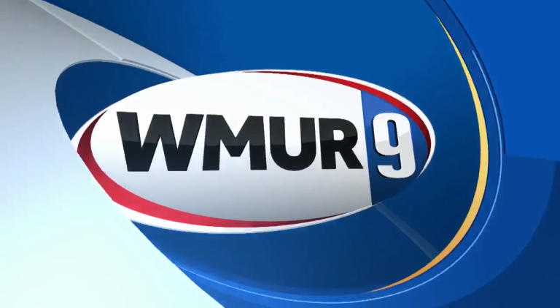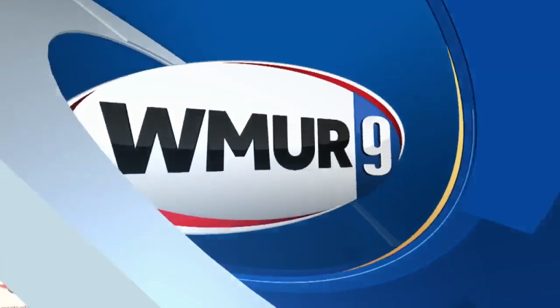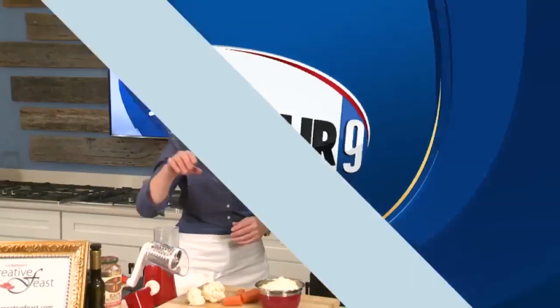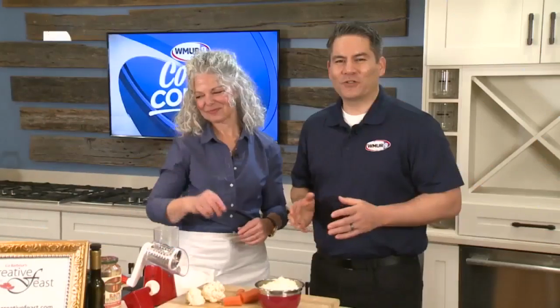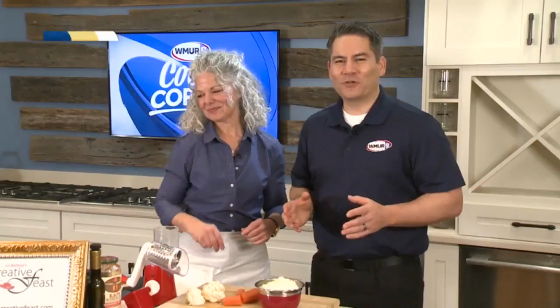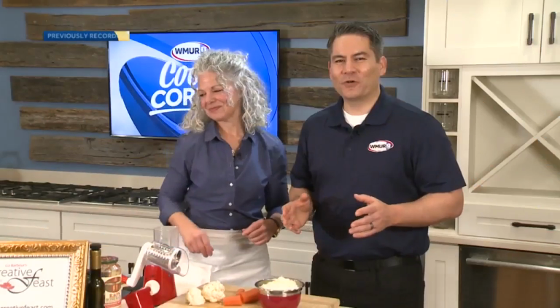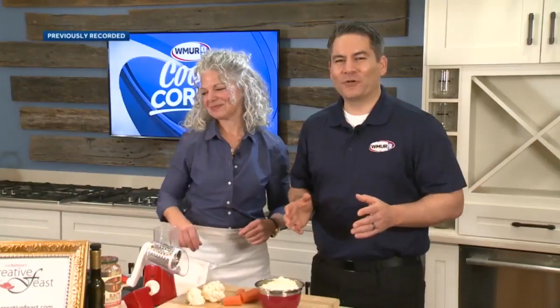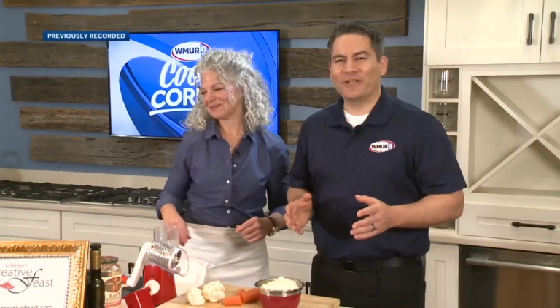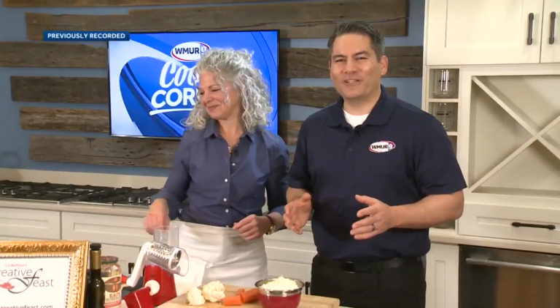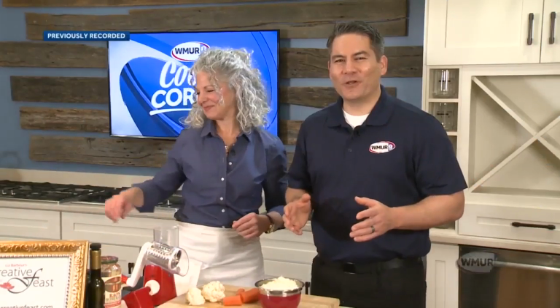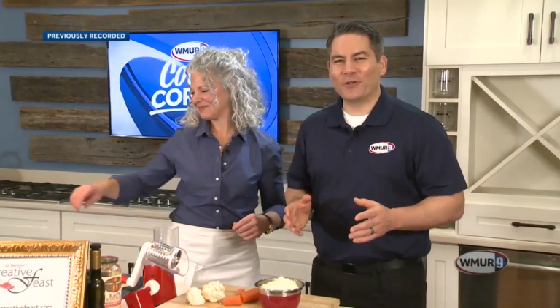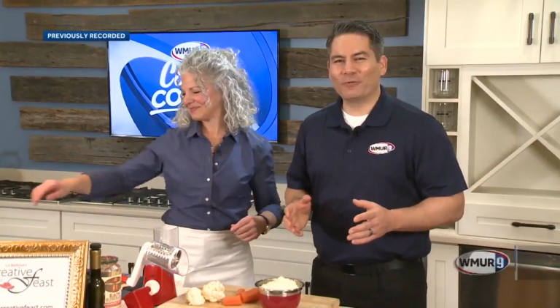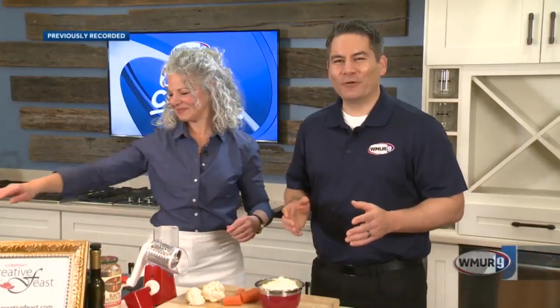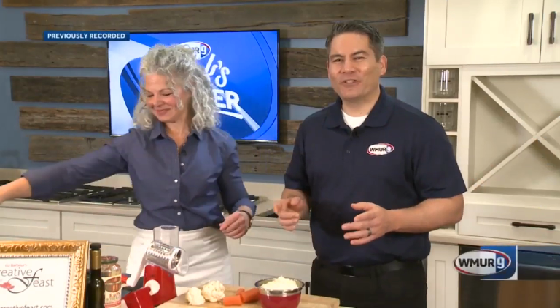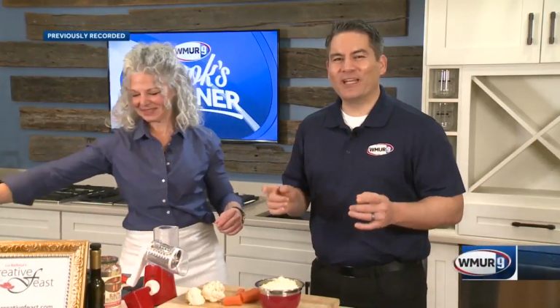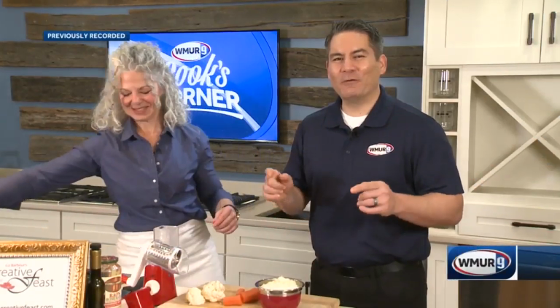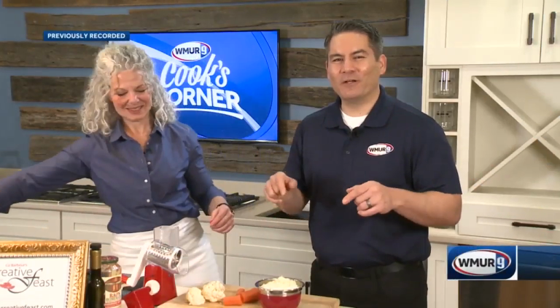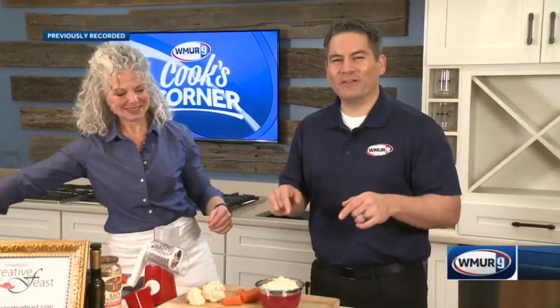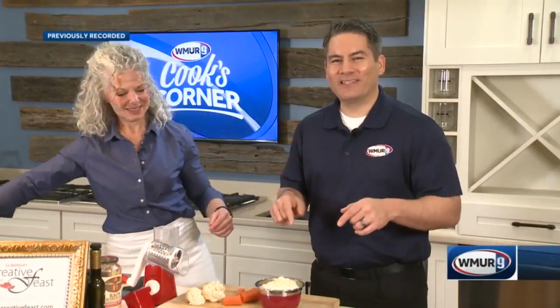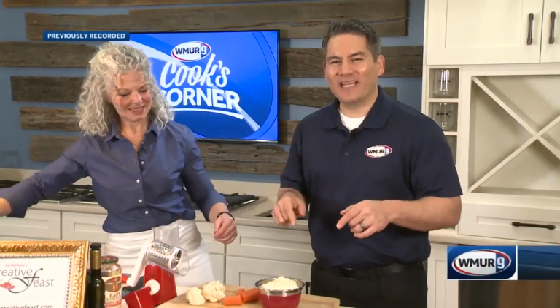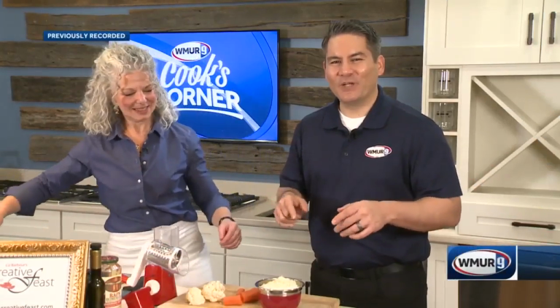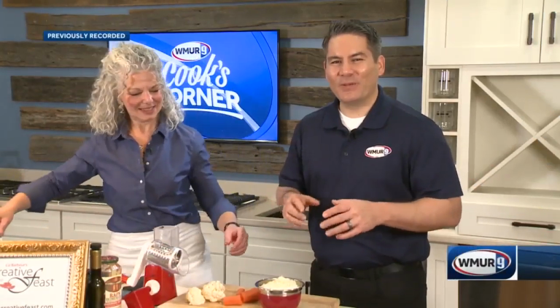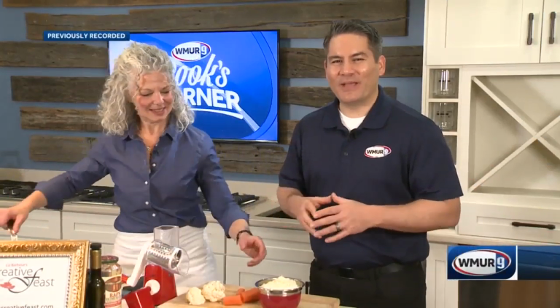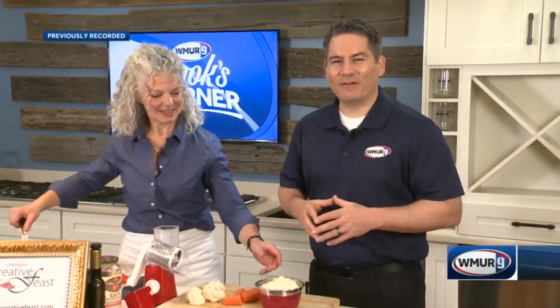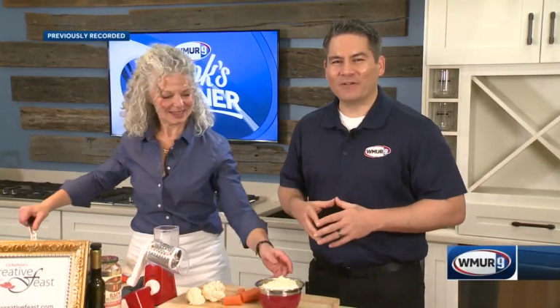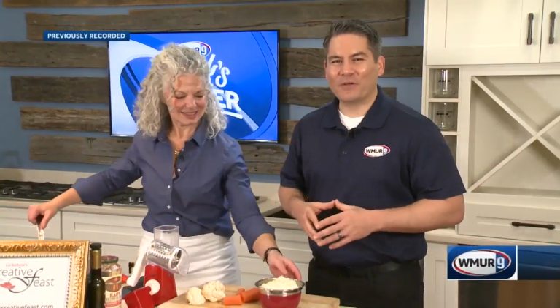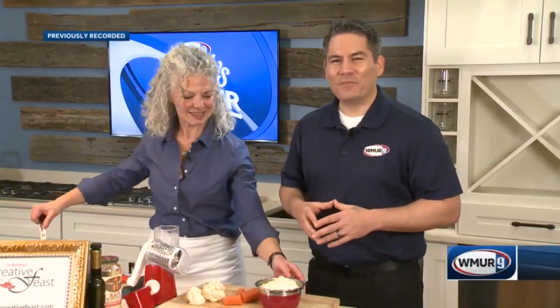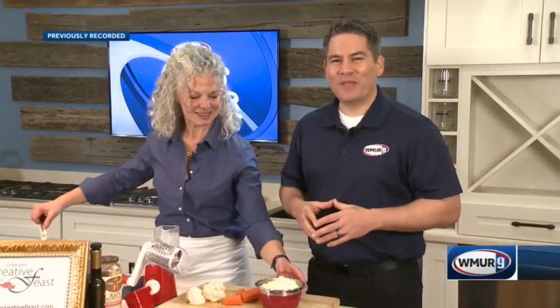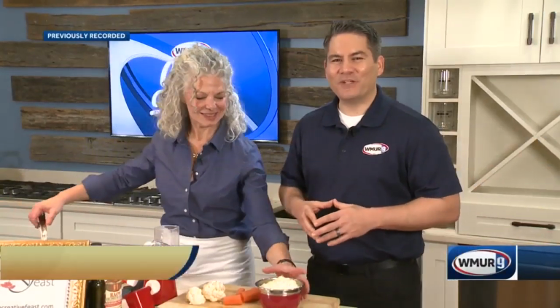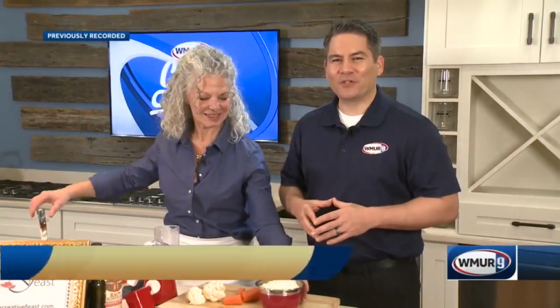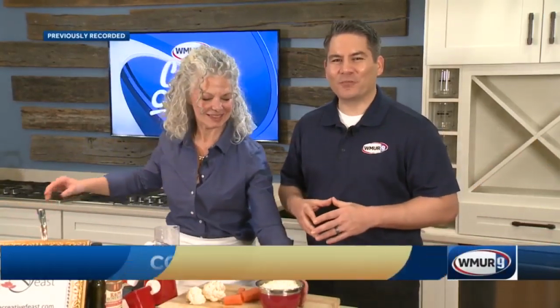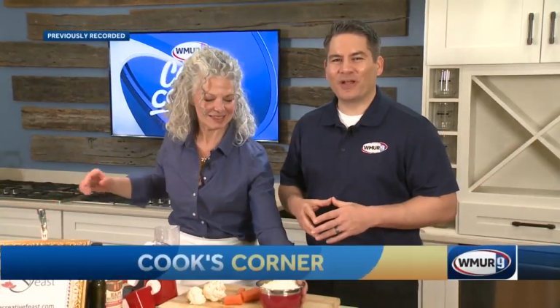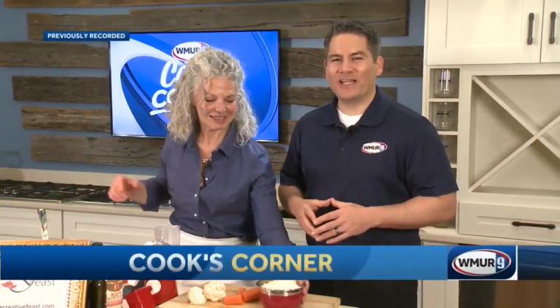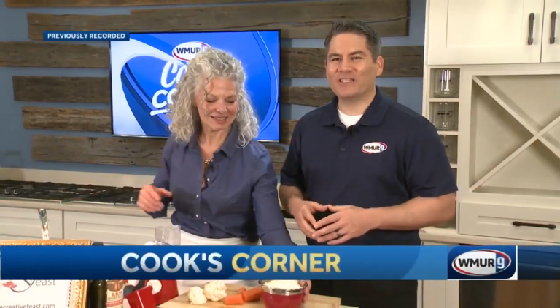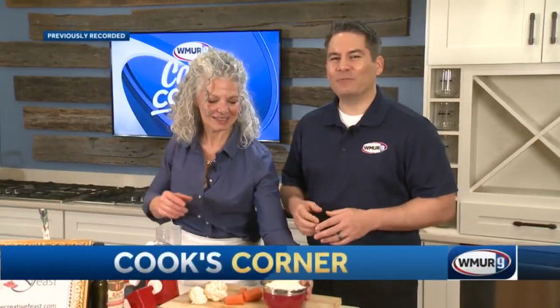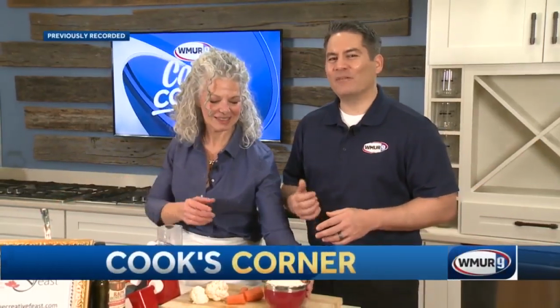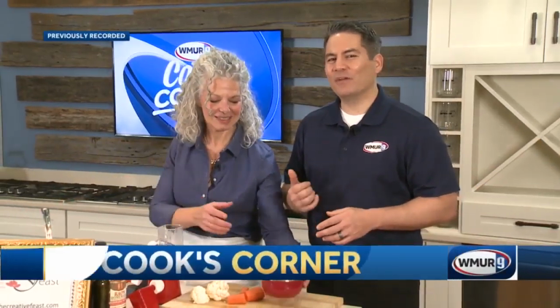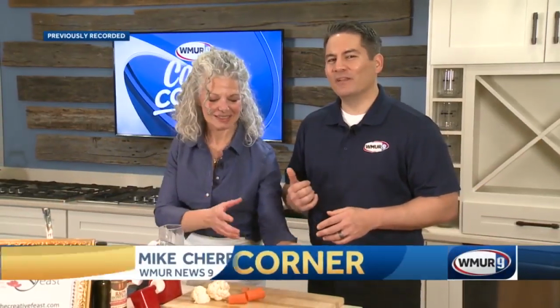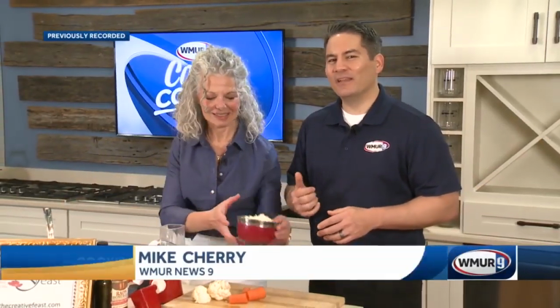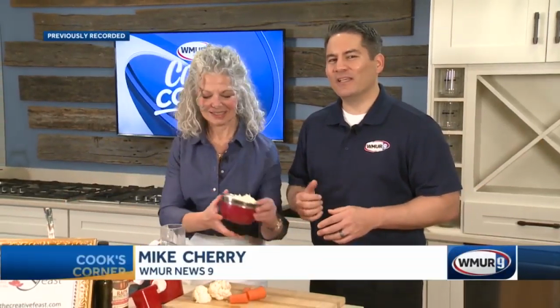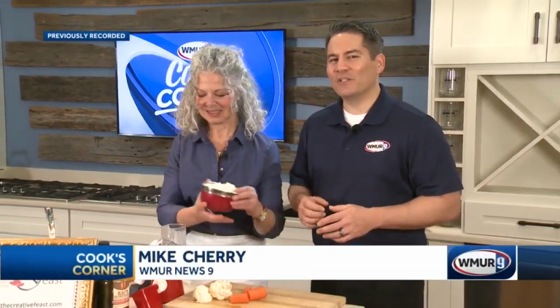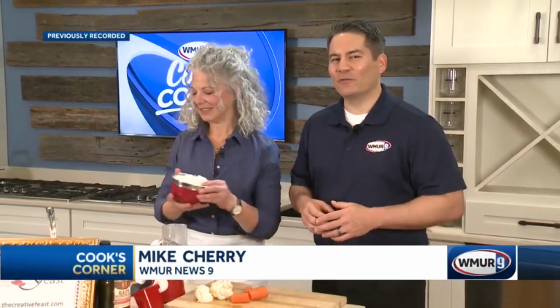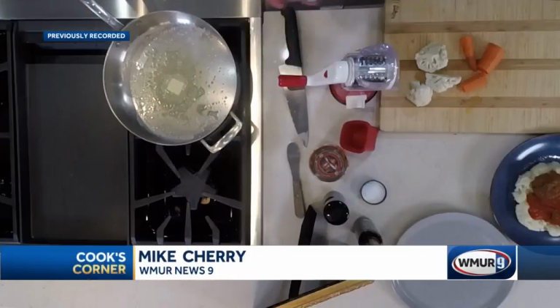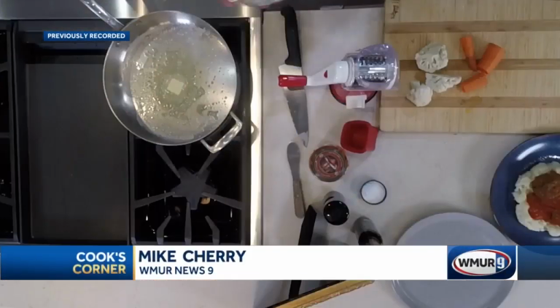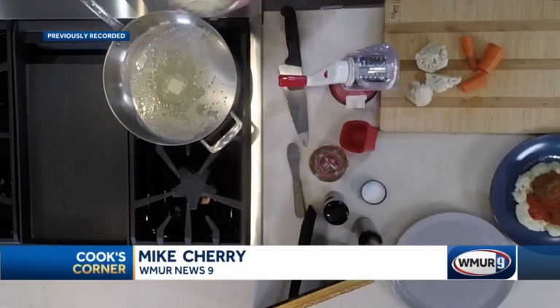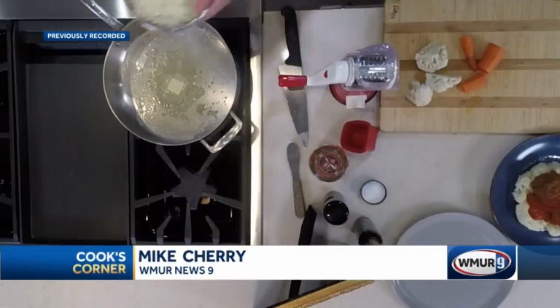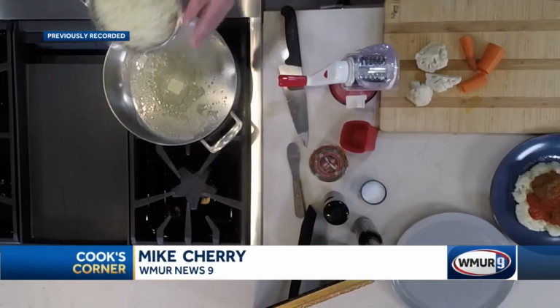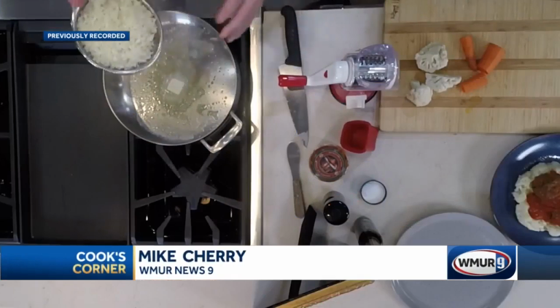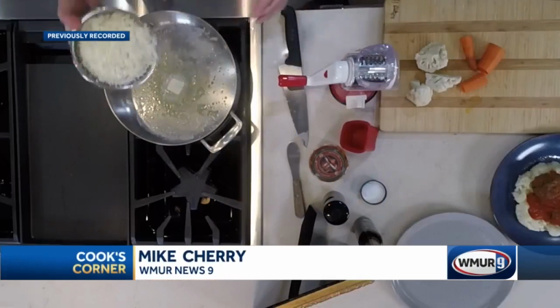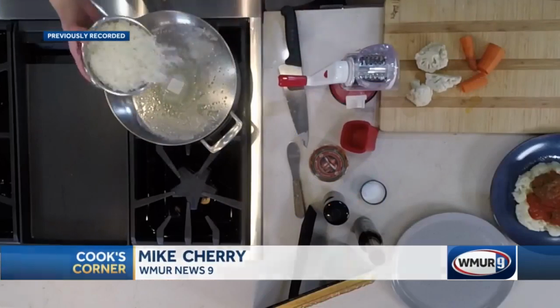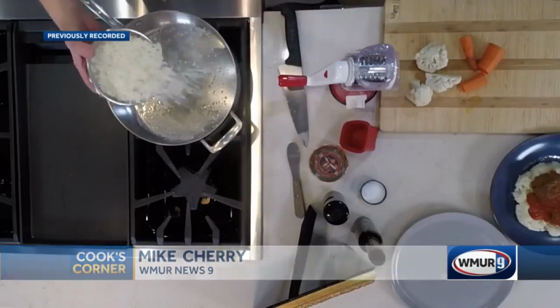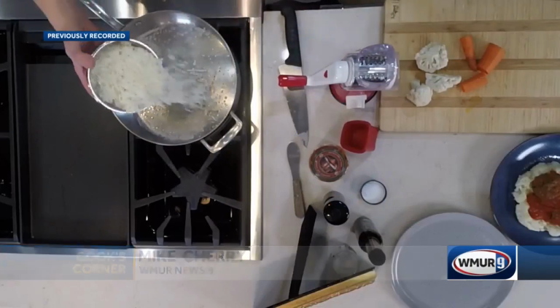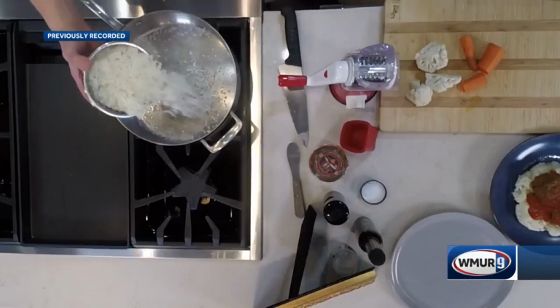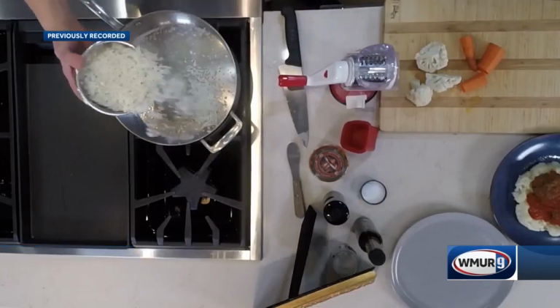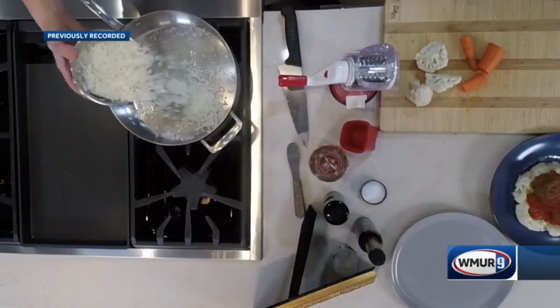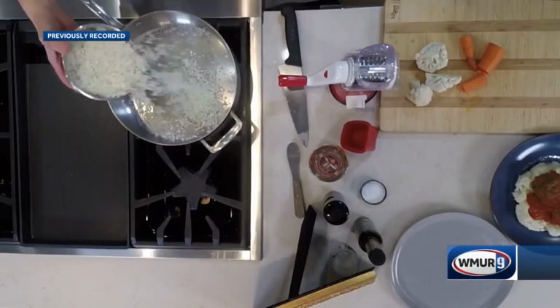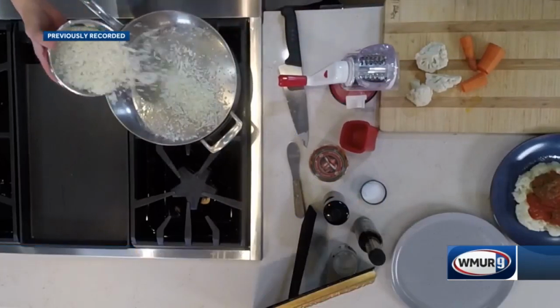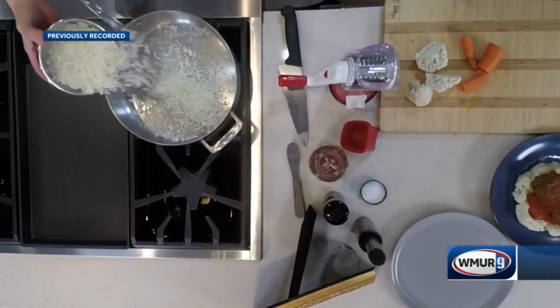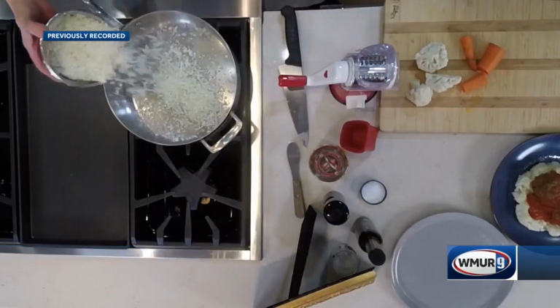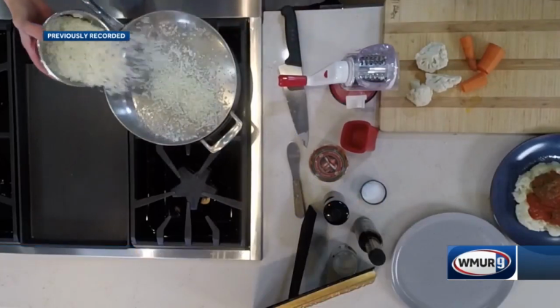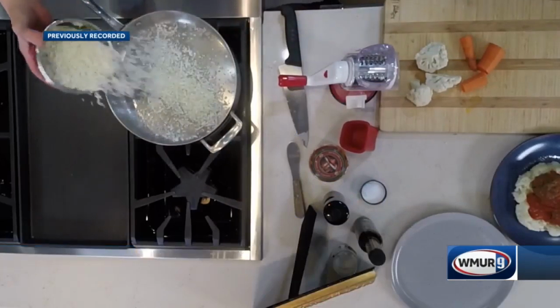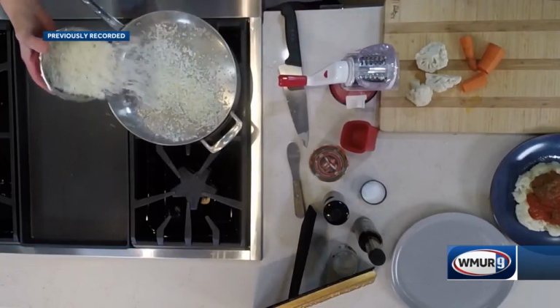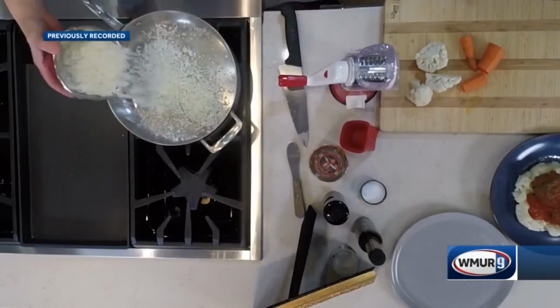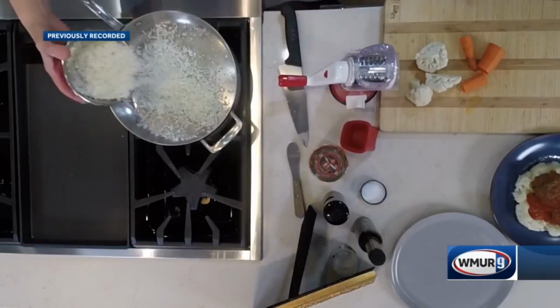Cook's Corner is on the road. Today we are in Salem at Barron's Major Brands, and we have Liz from the Creative Feast joining us today.